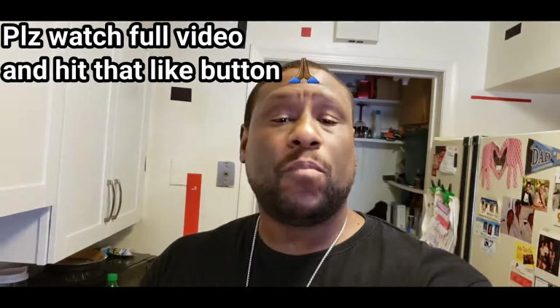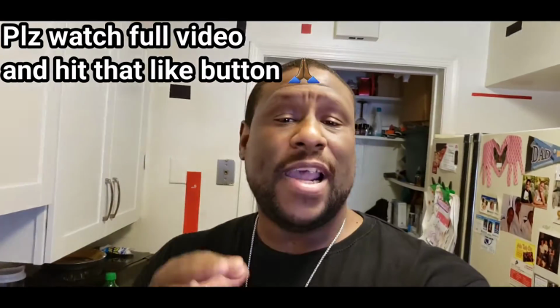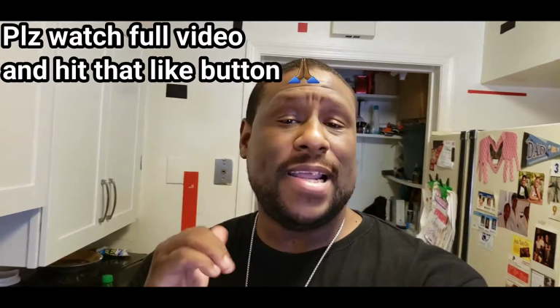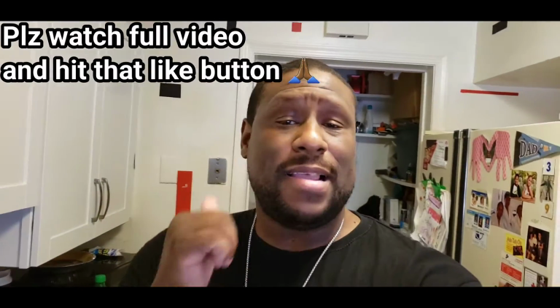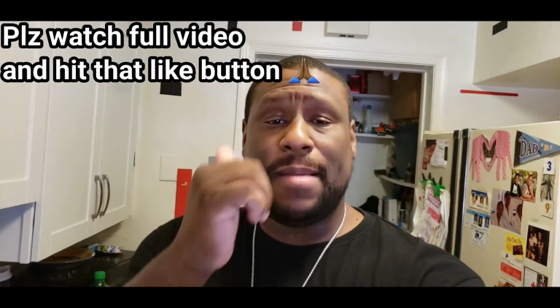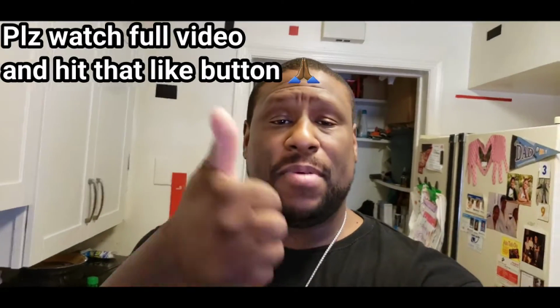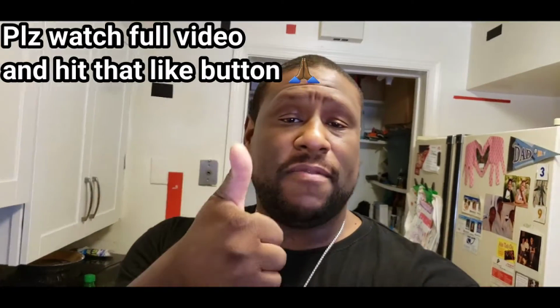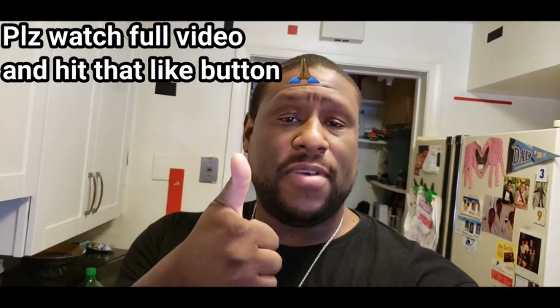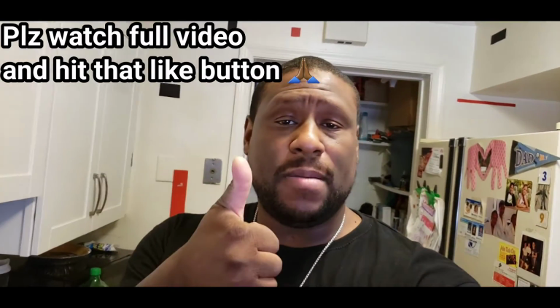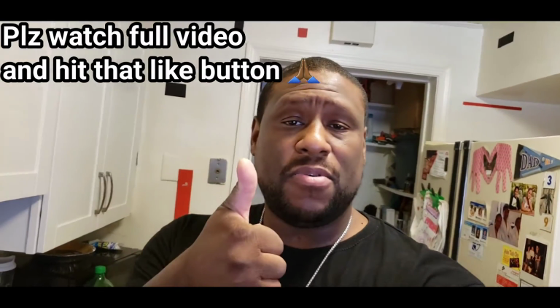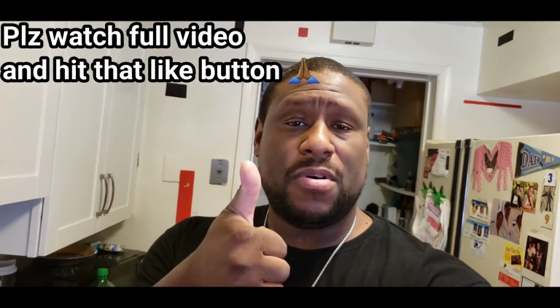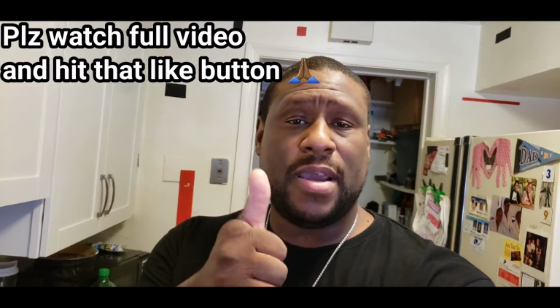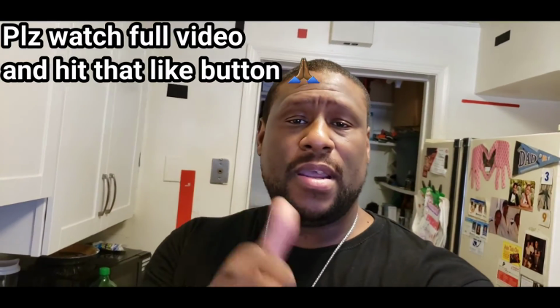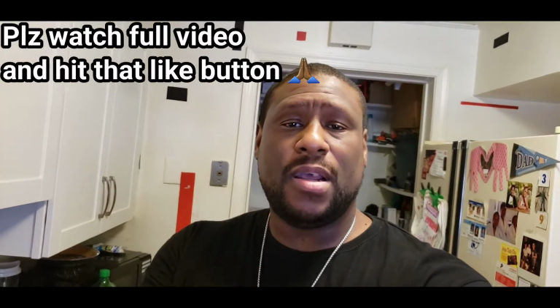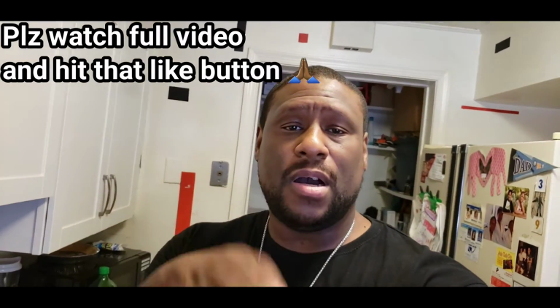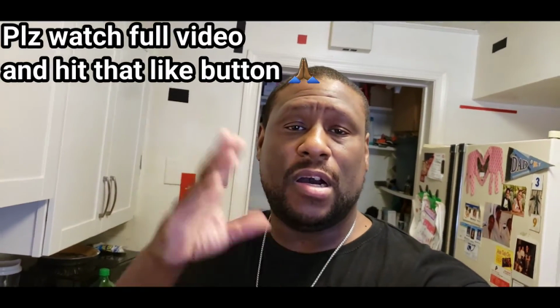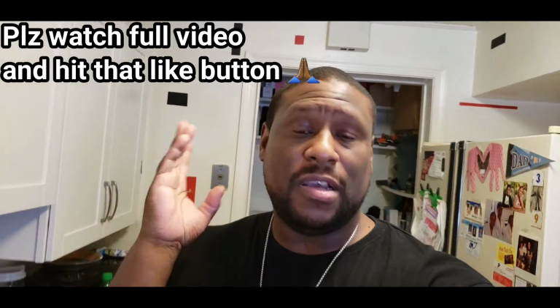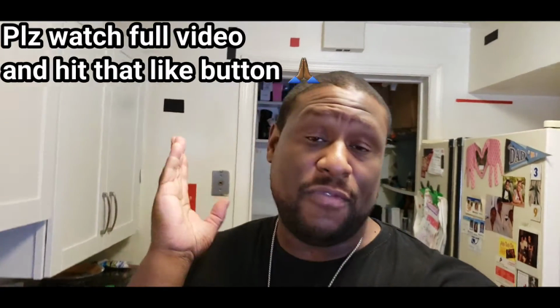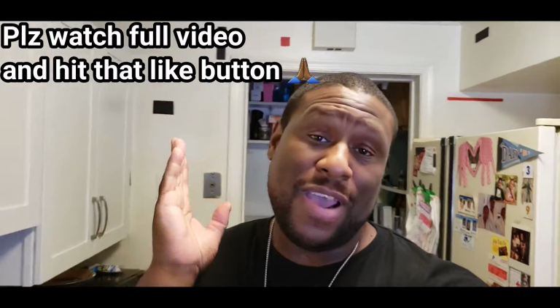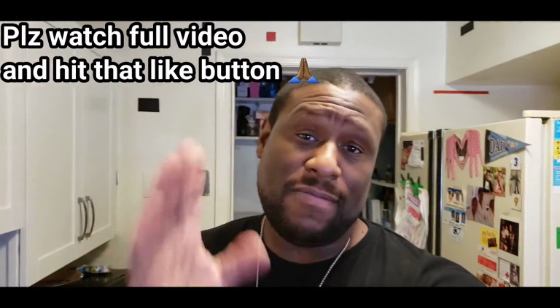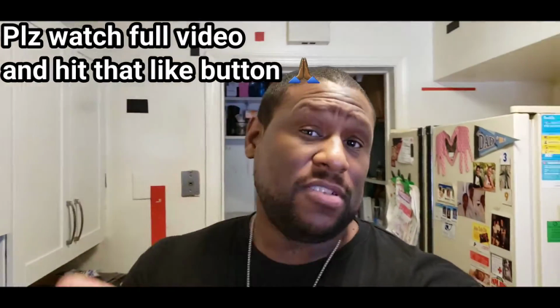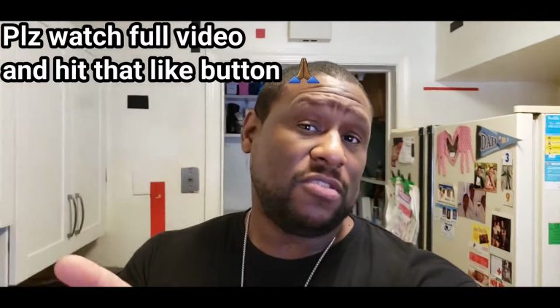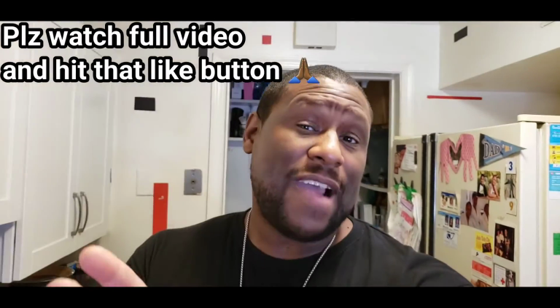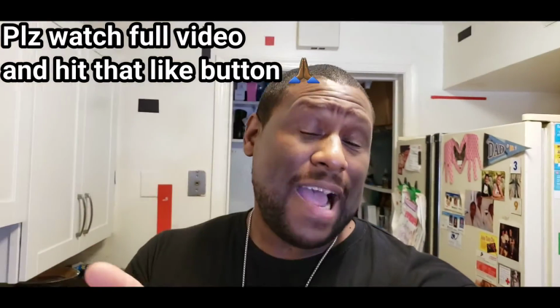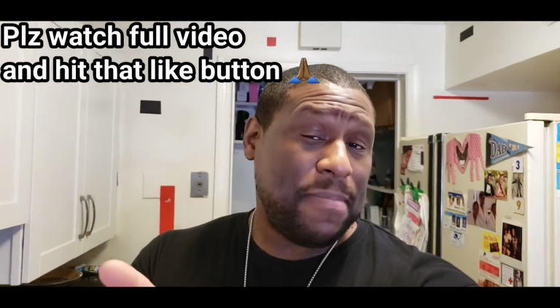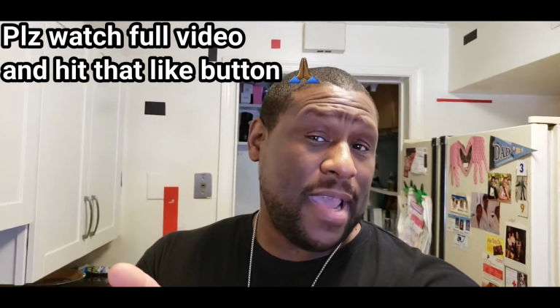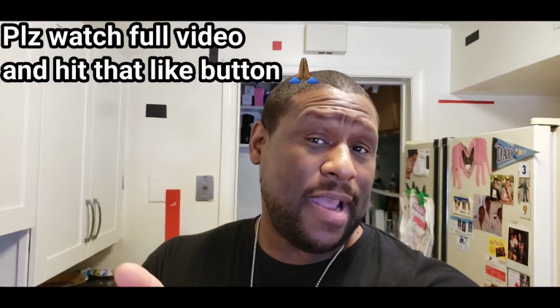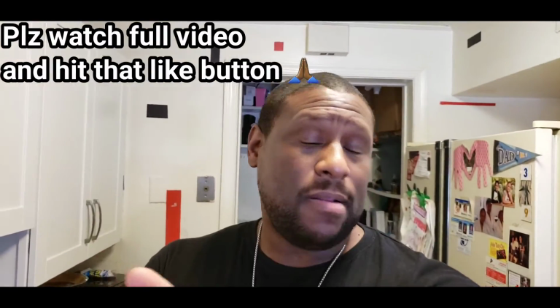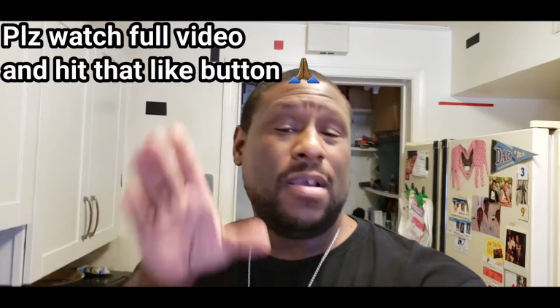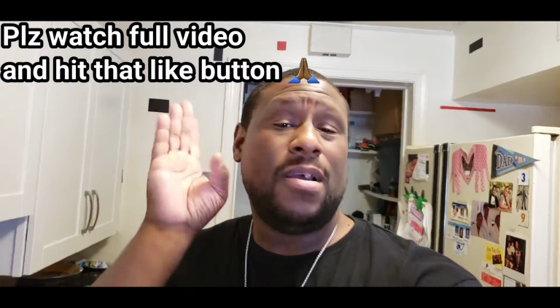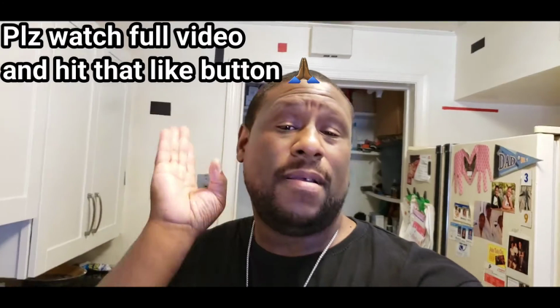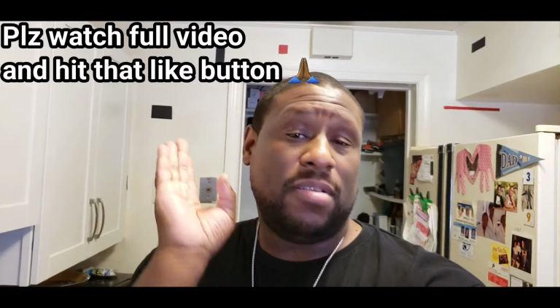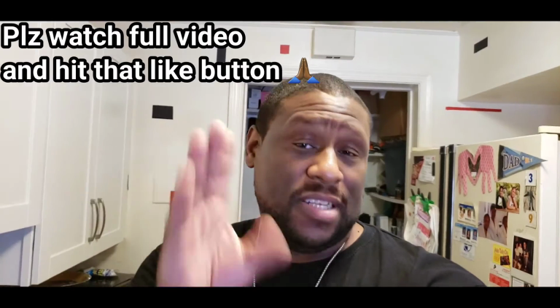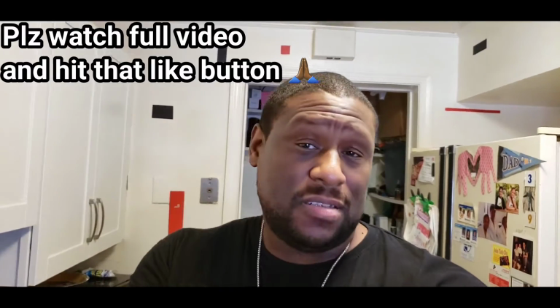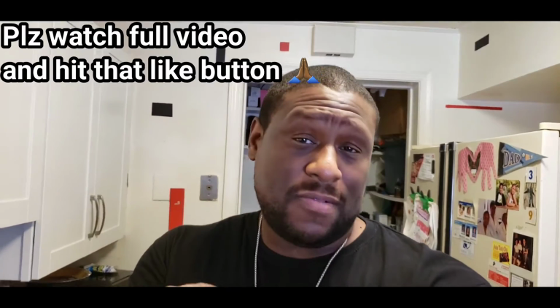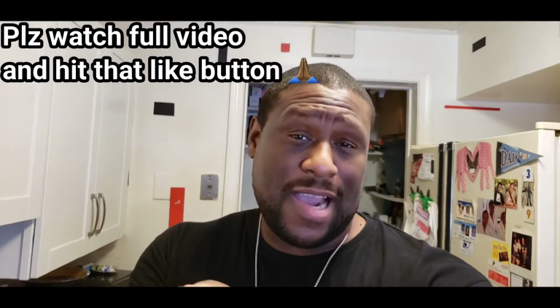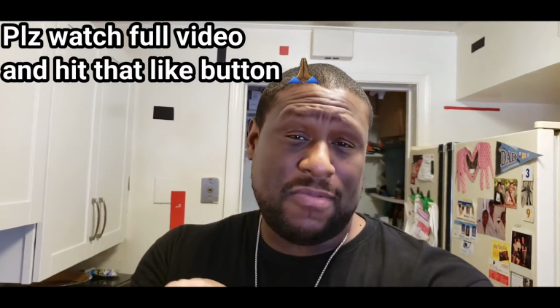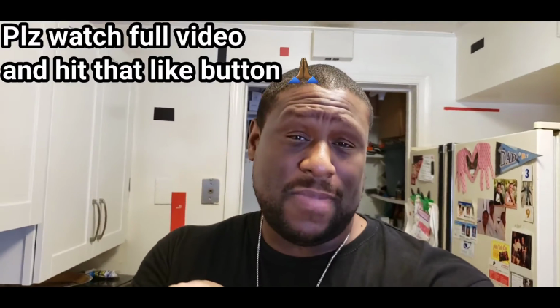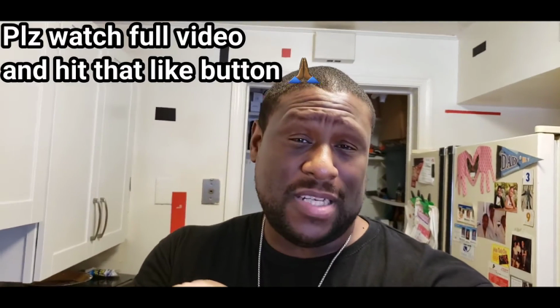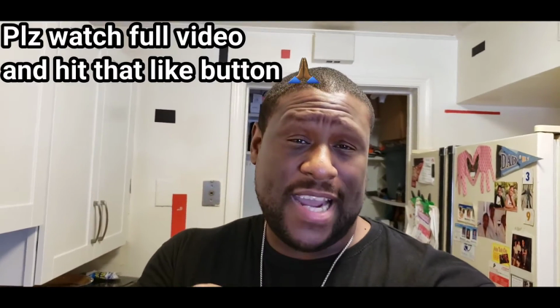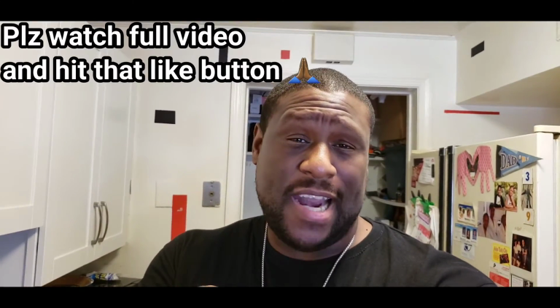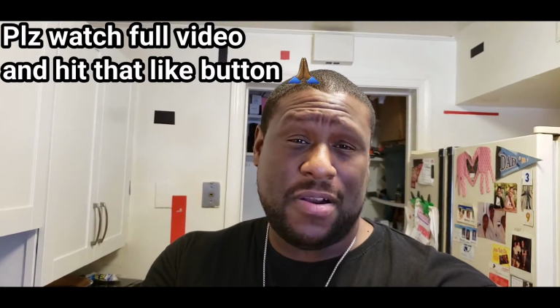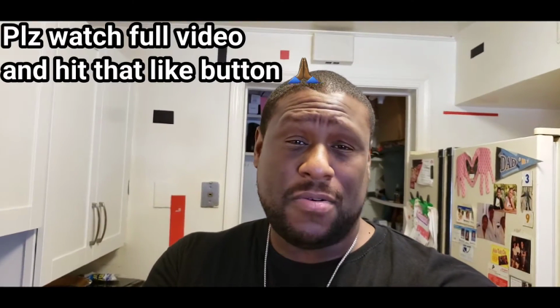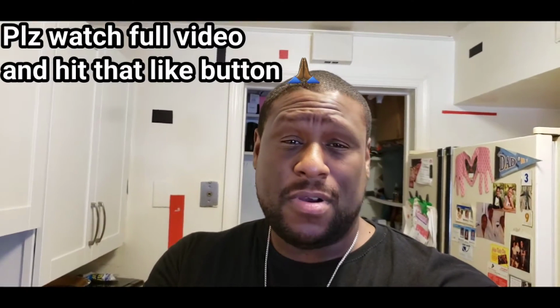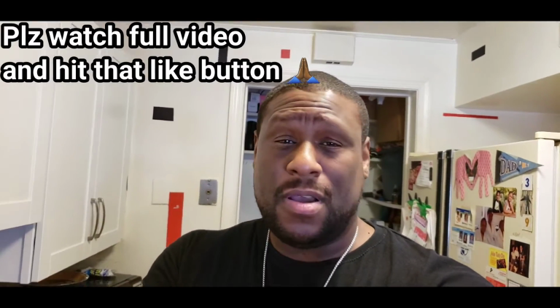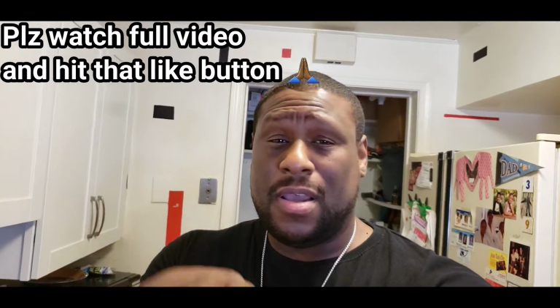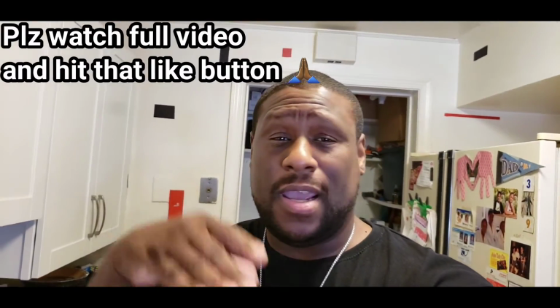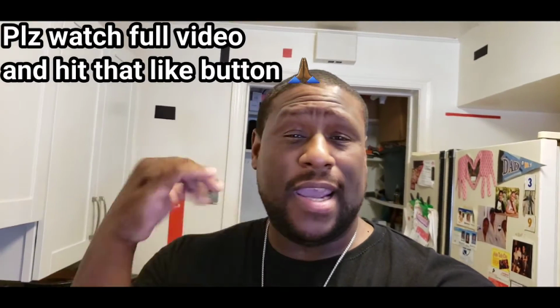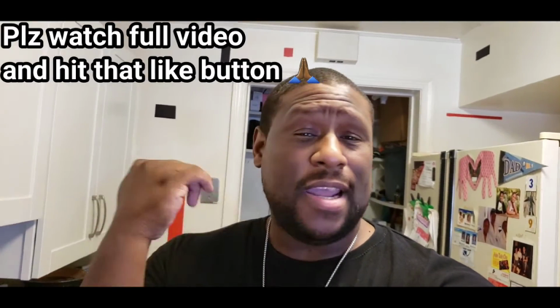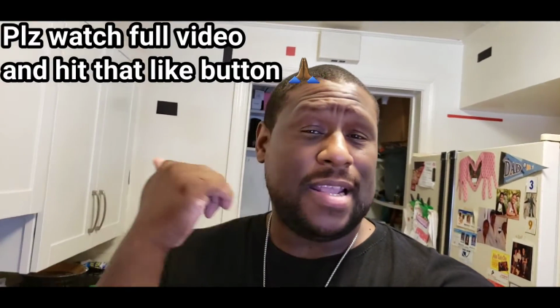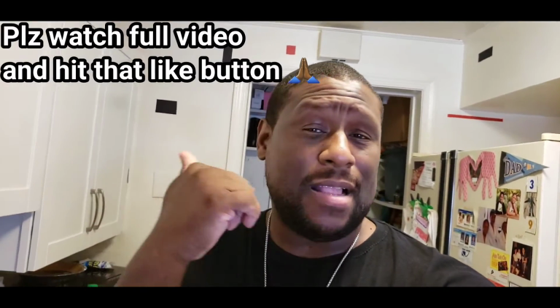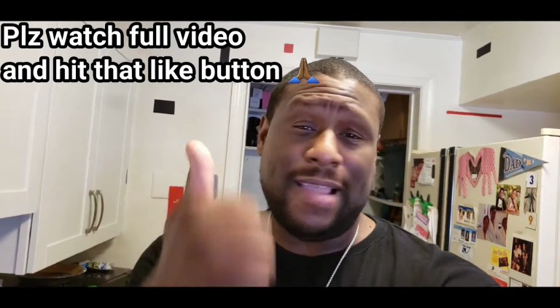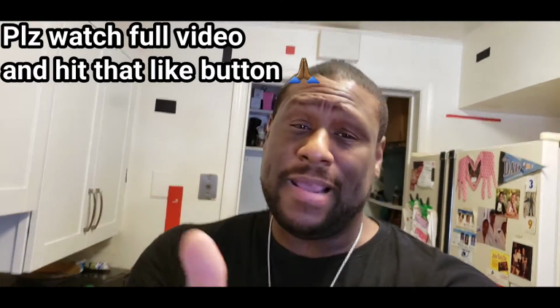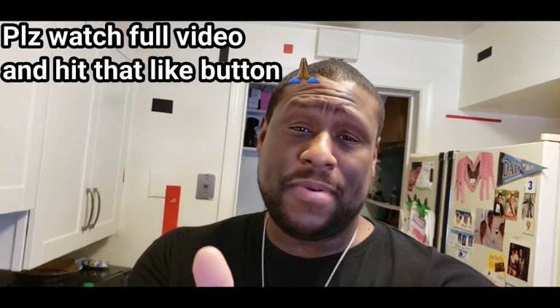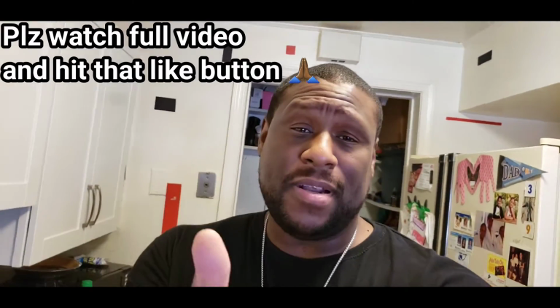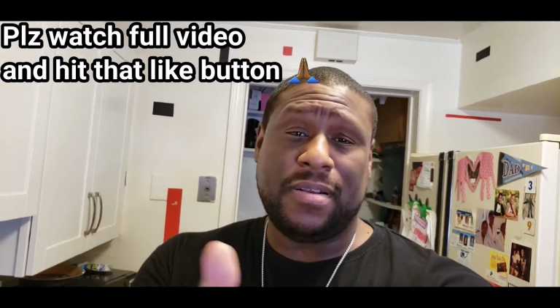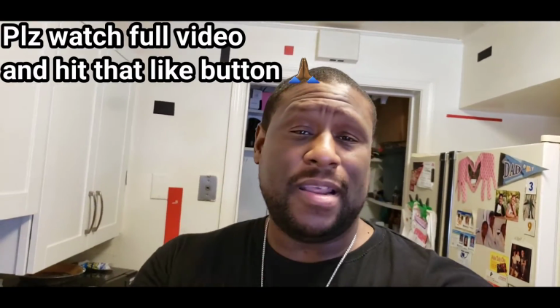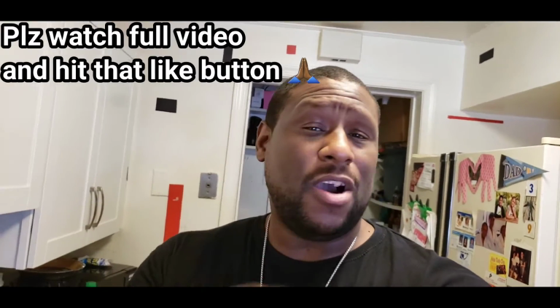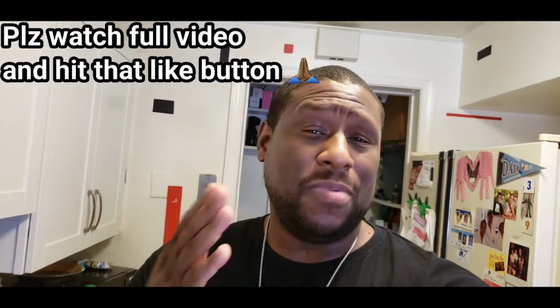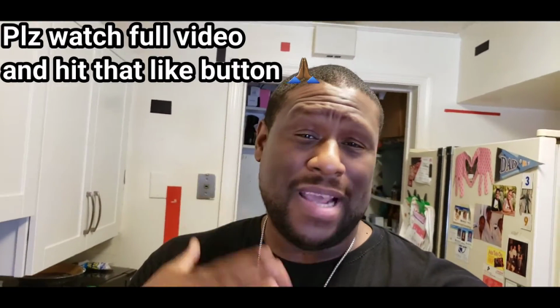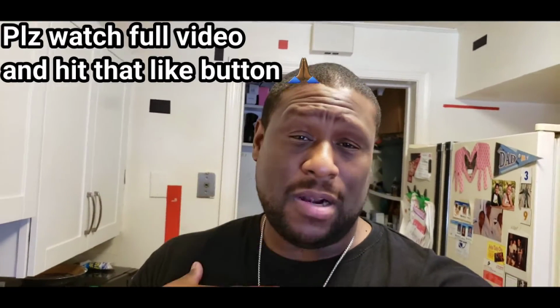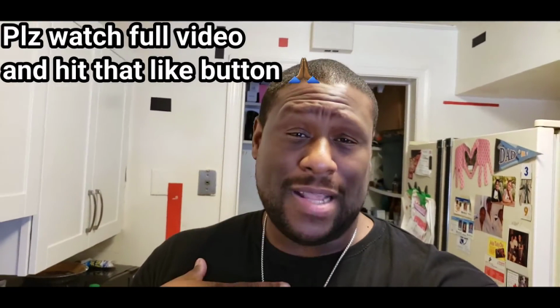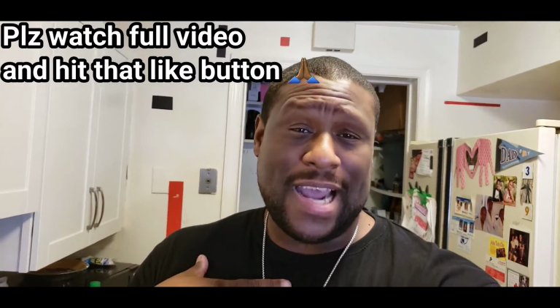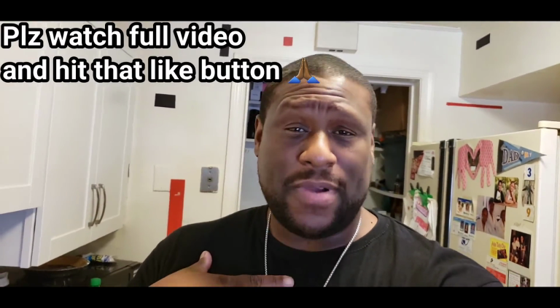Hit that like button for your boy. If you haven't subscribed yet, please subscribe to my channel. Hit that like button — it helps me out a lot.